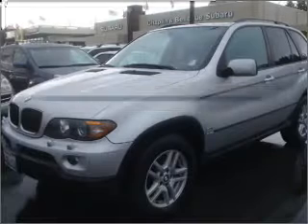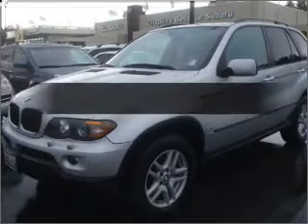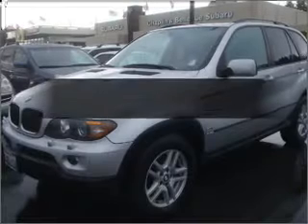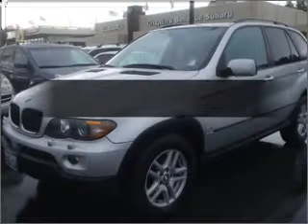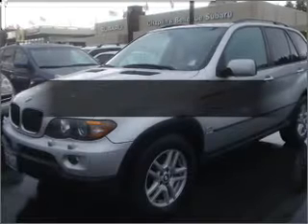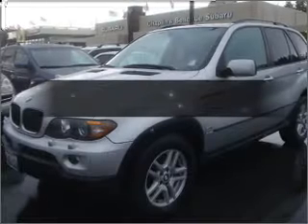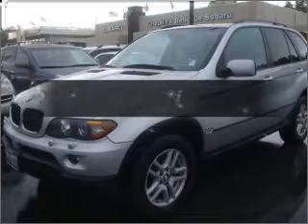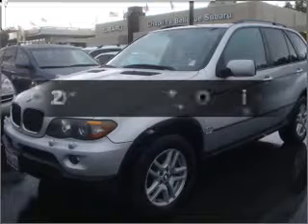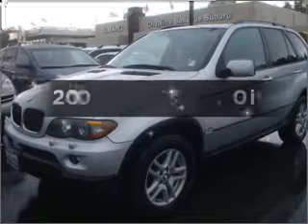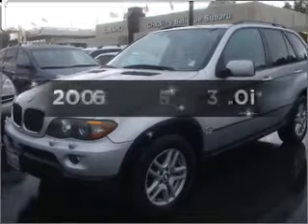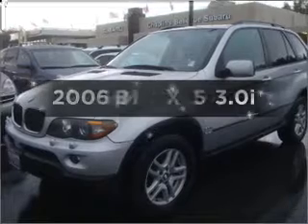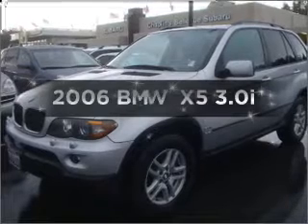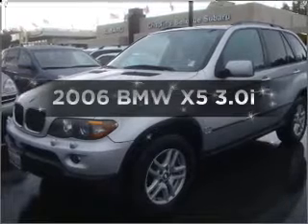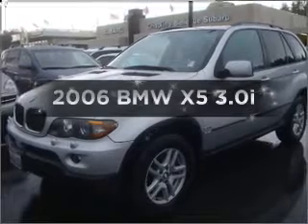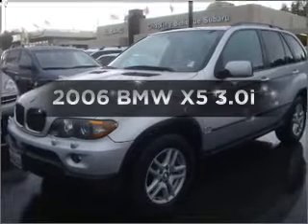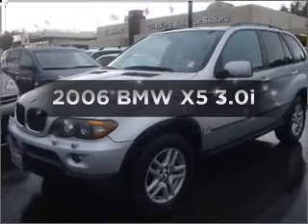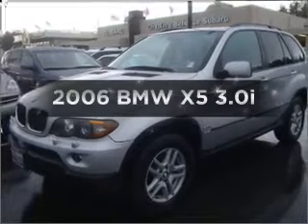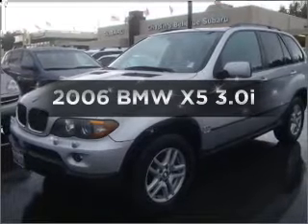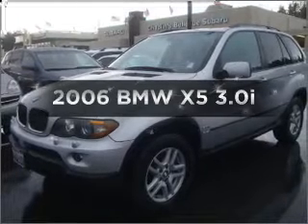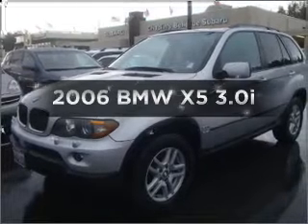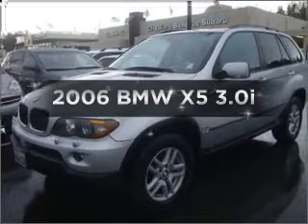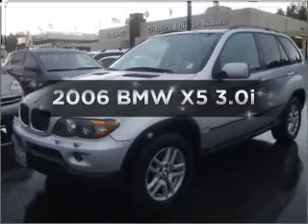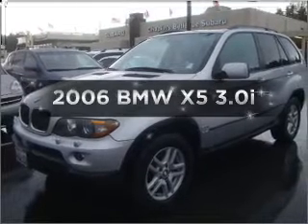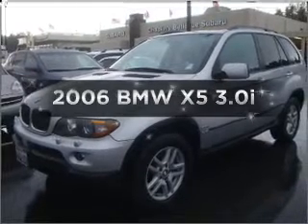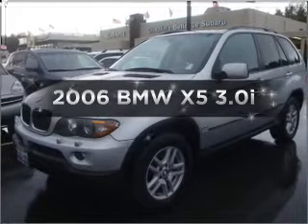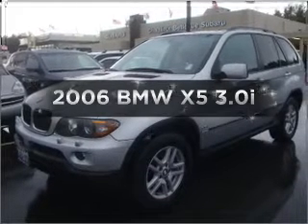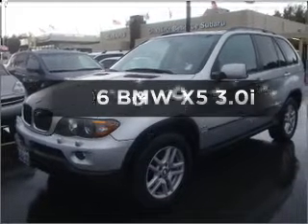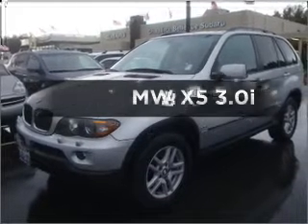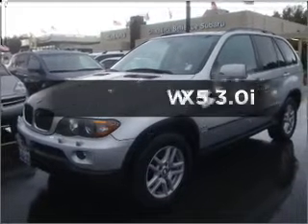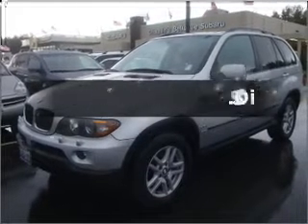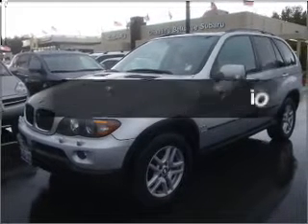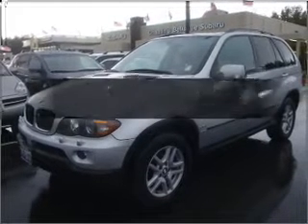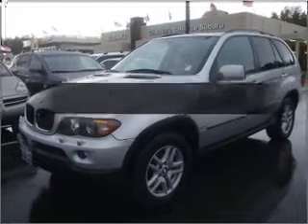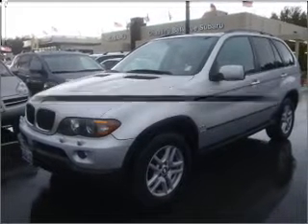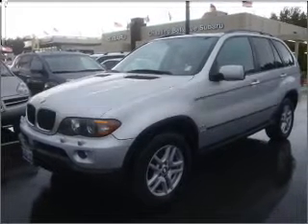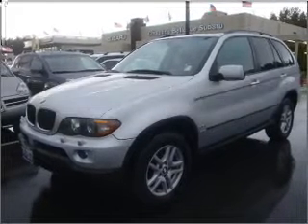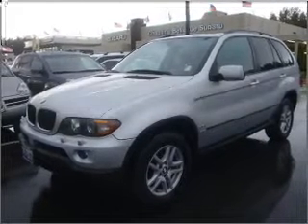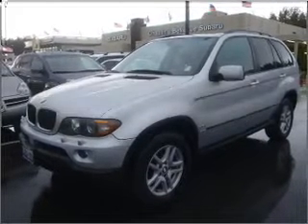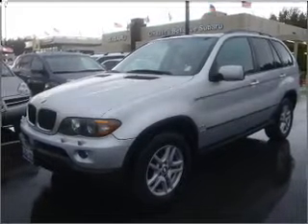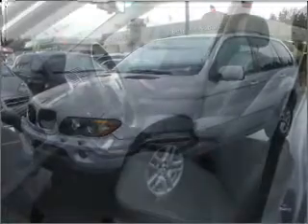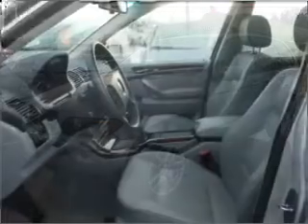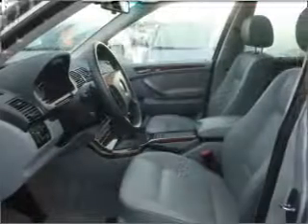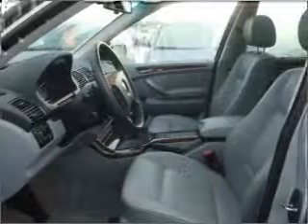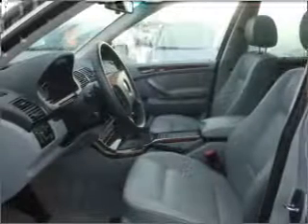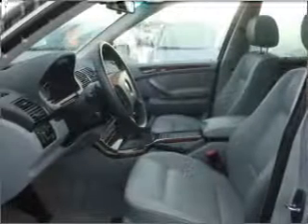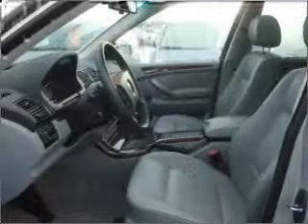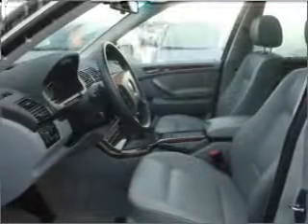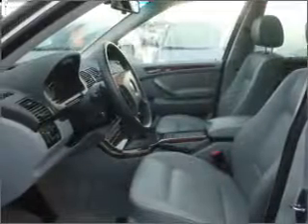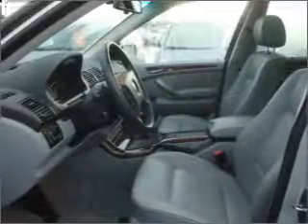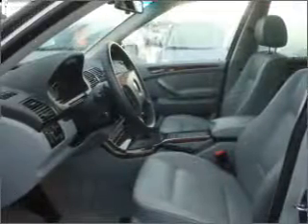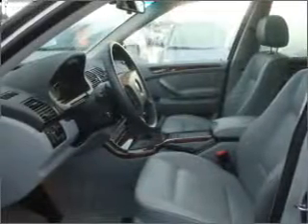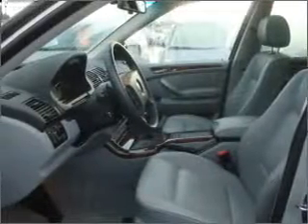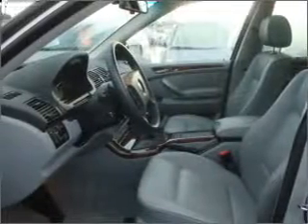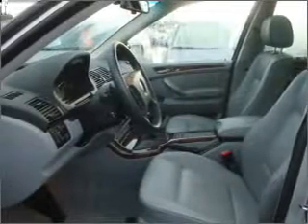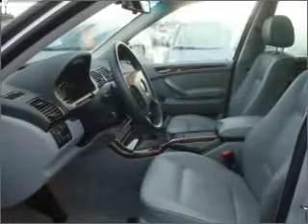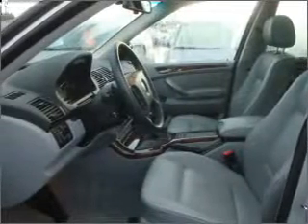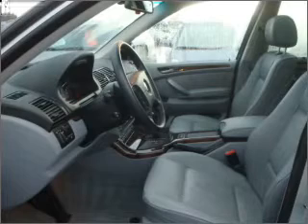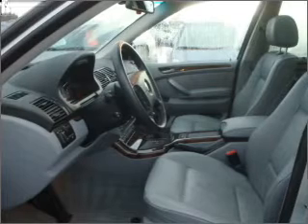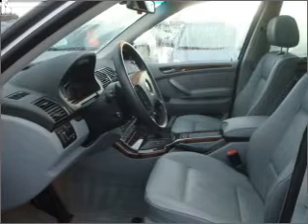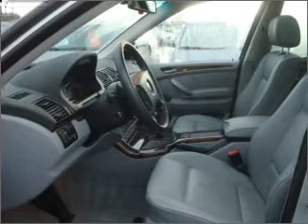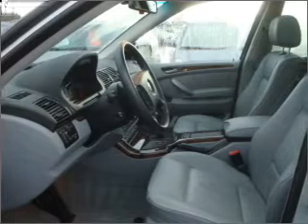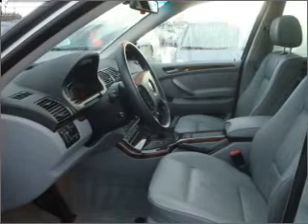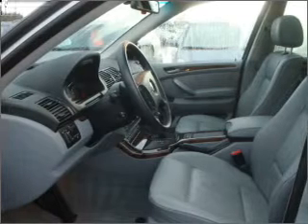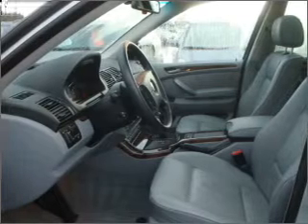Check out this 2006 BMW X5. If you're looking for a first-rate auto, this one could be yours today.